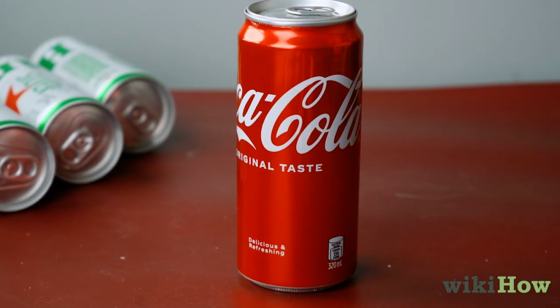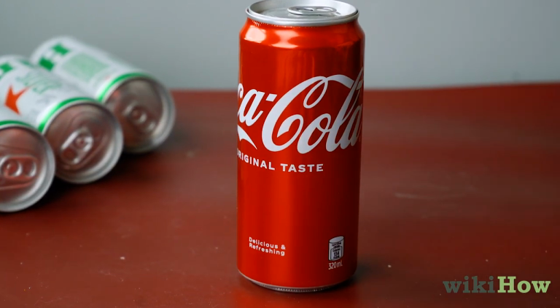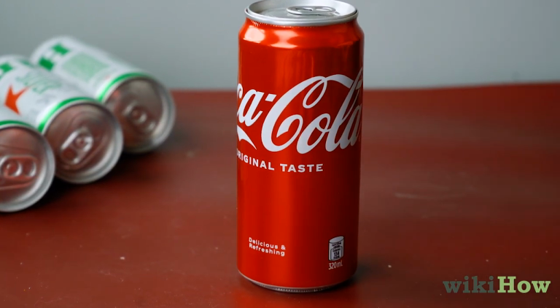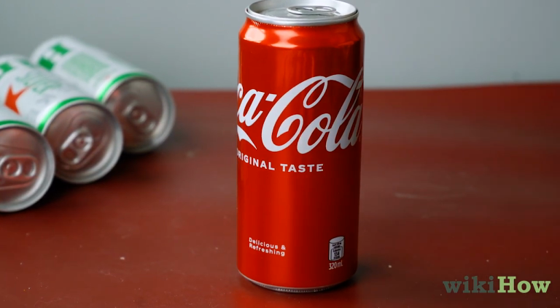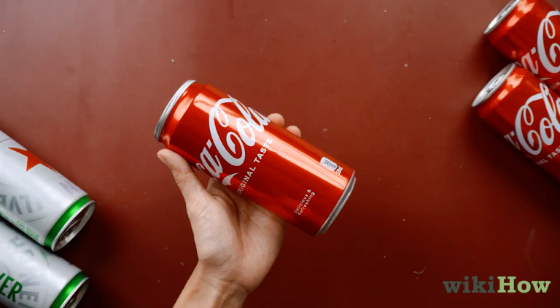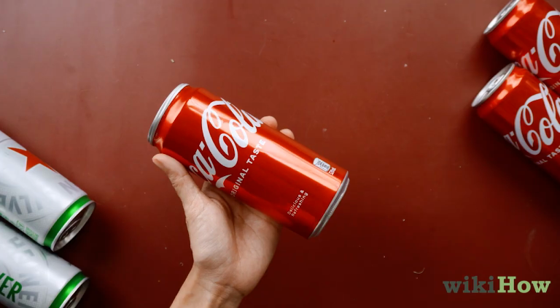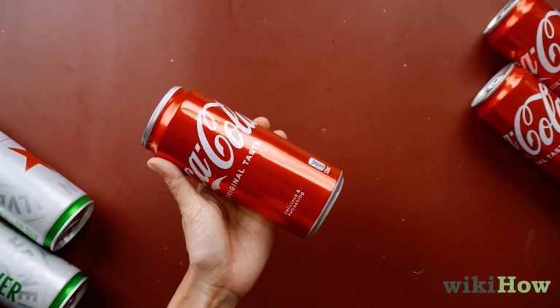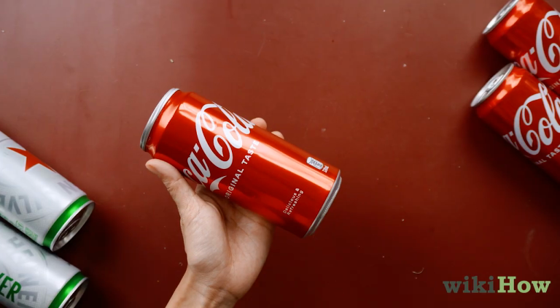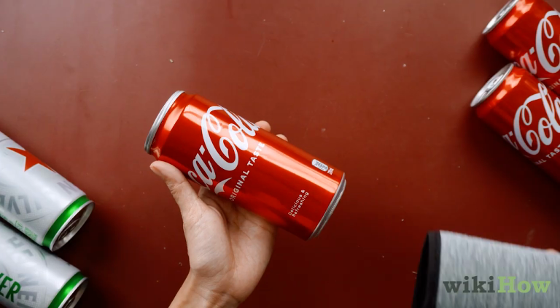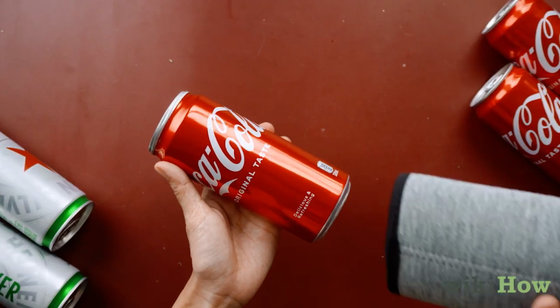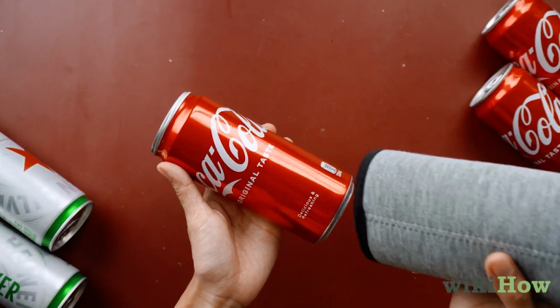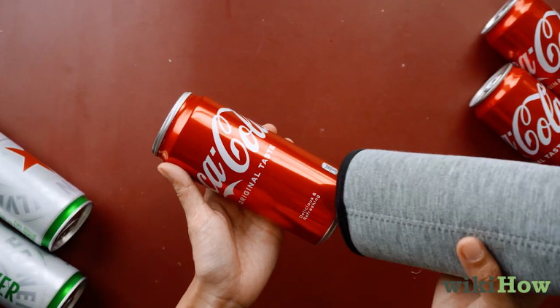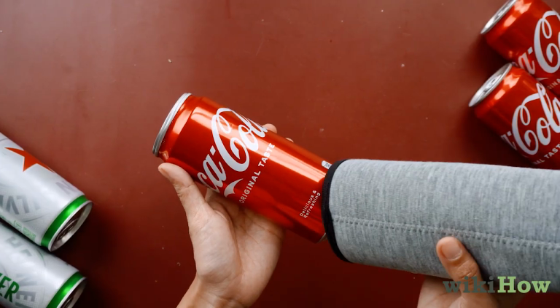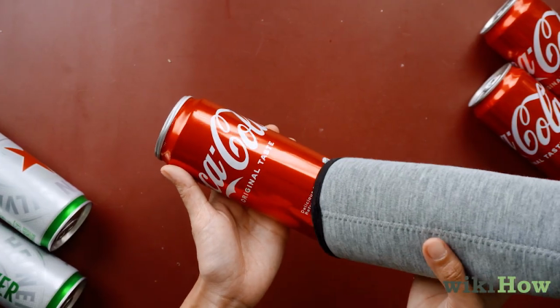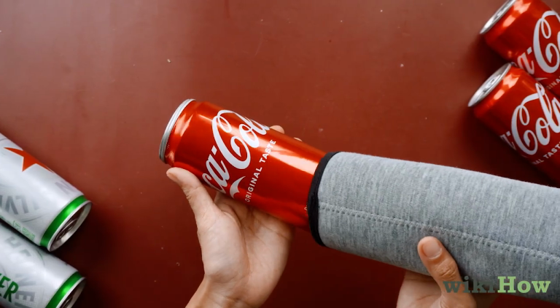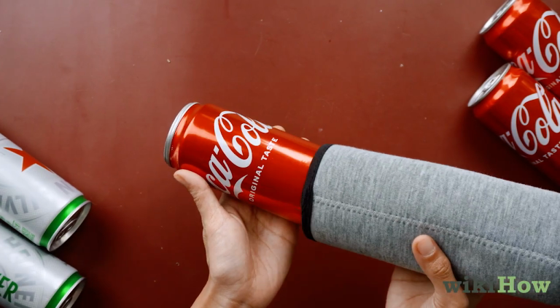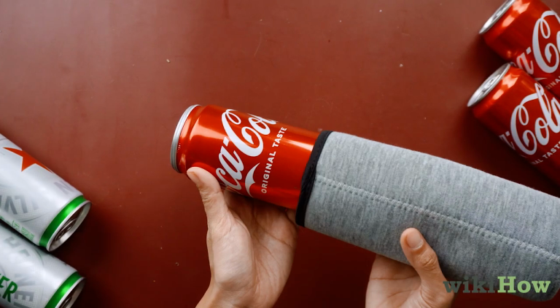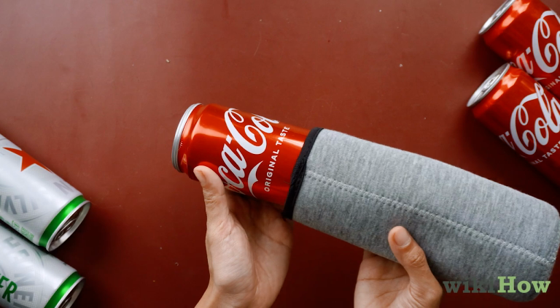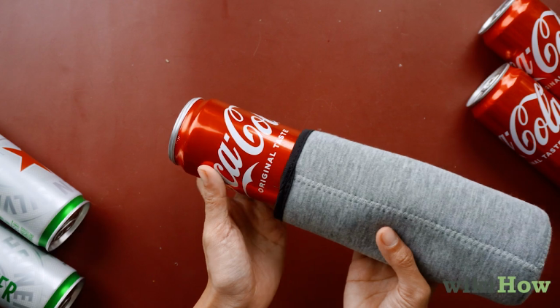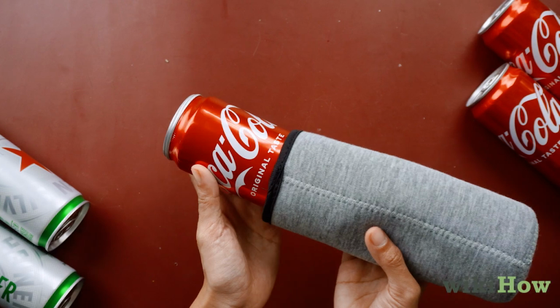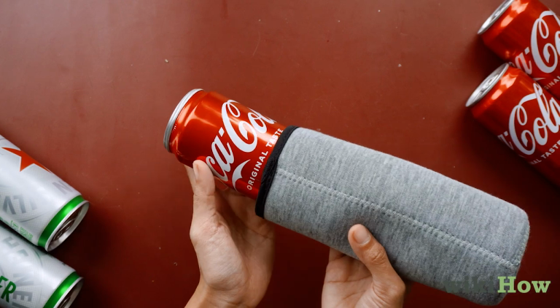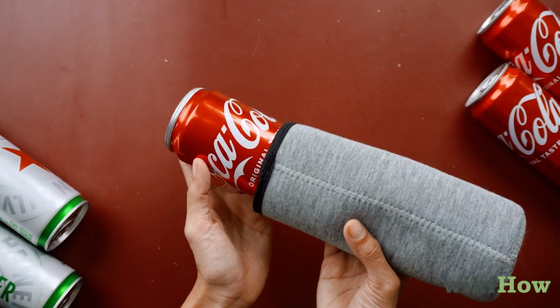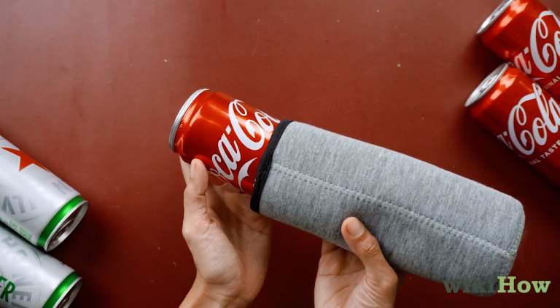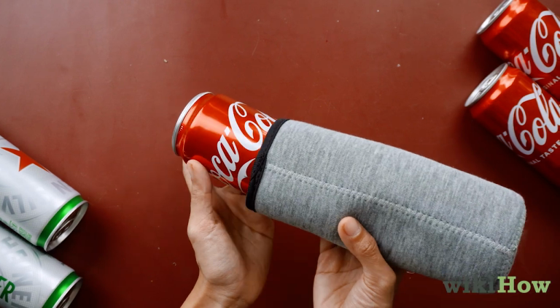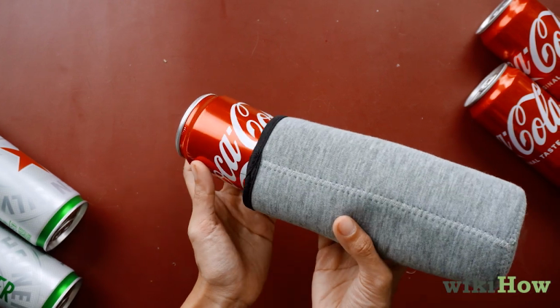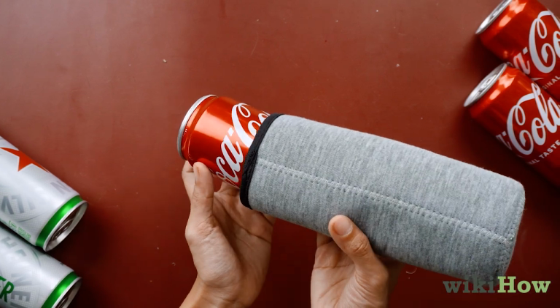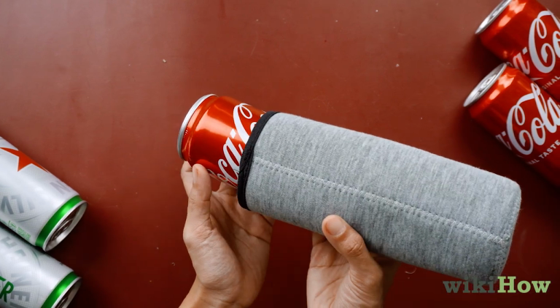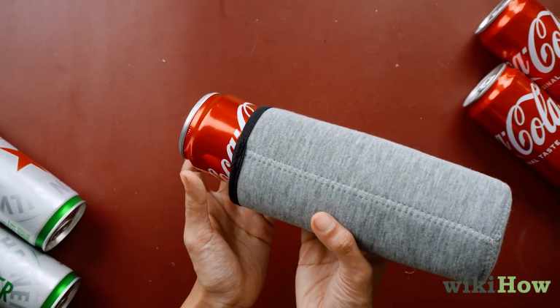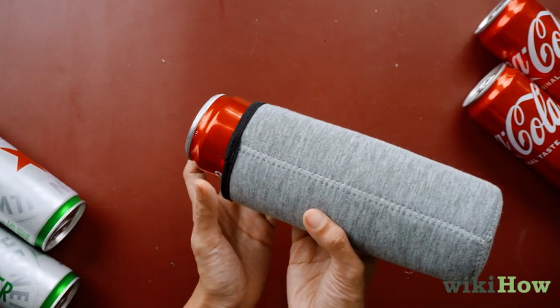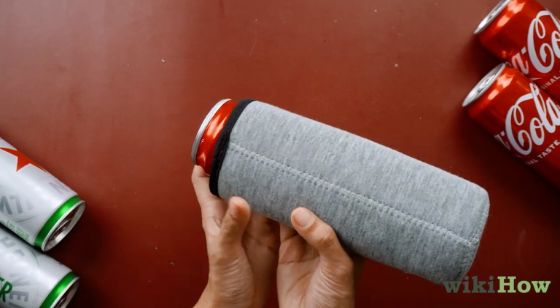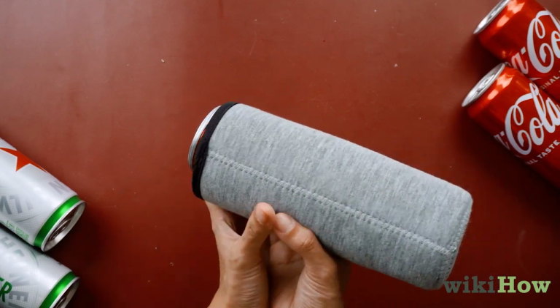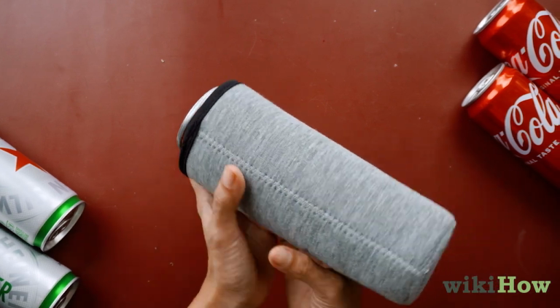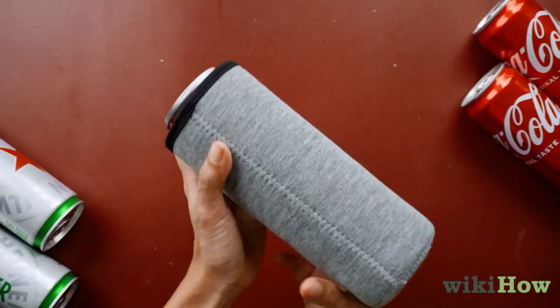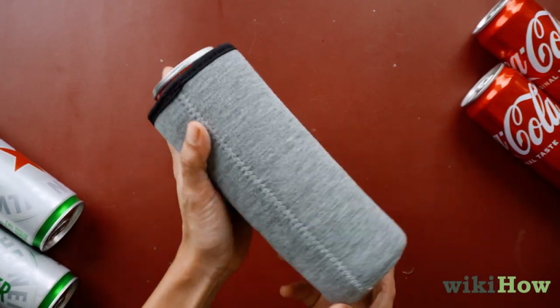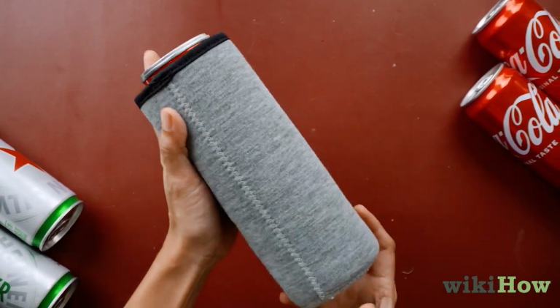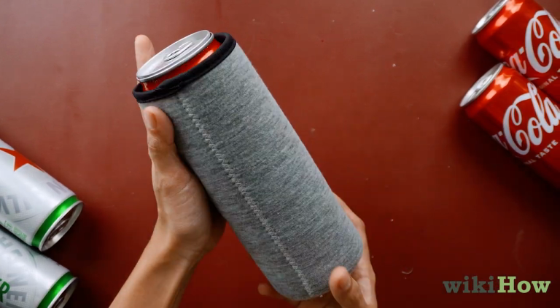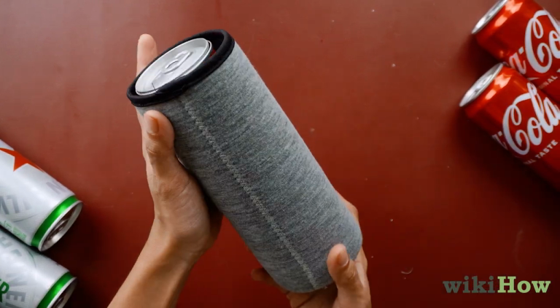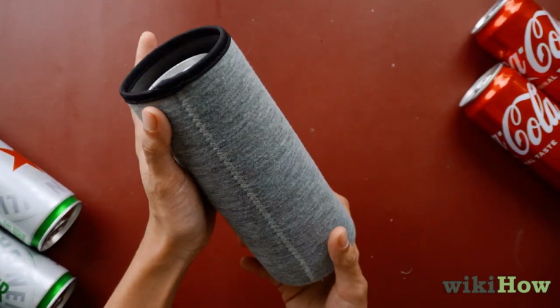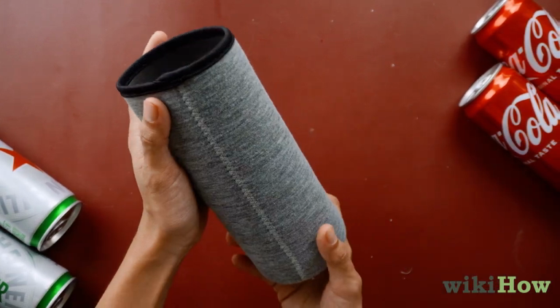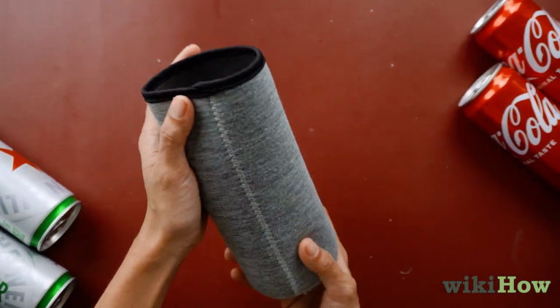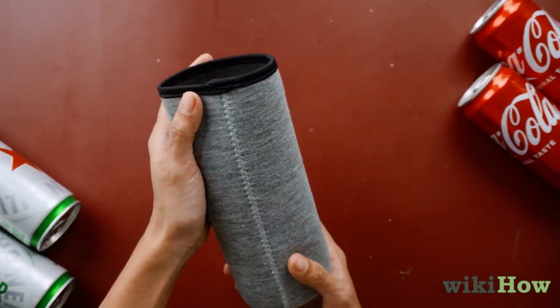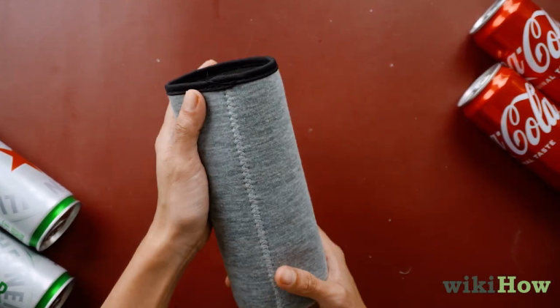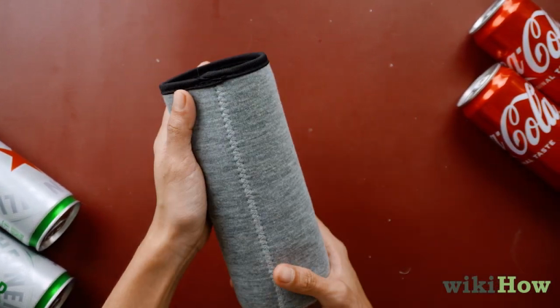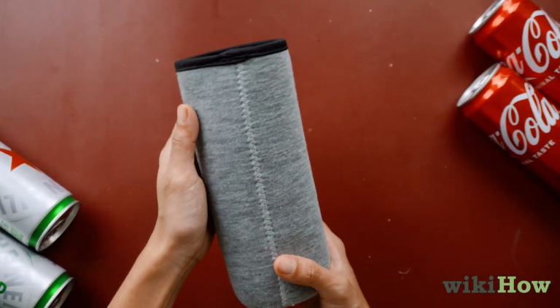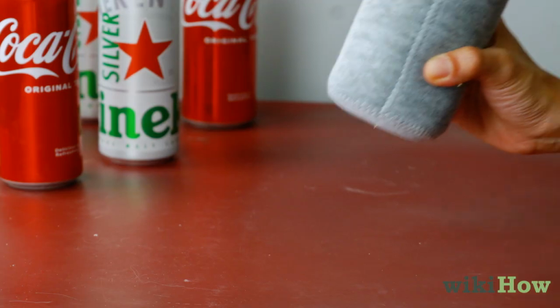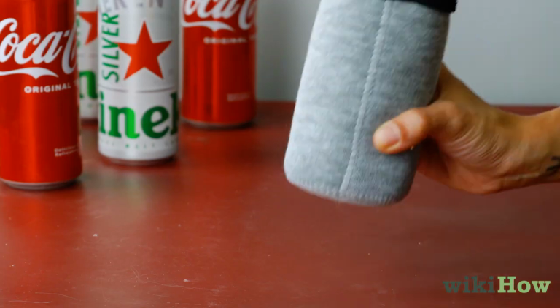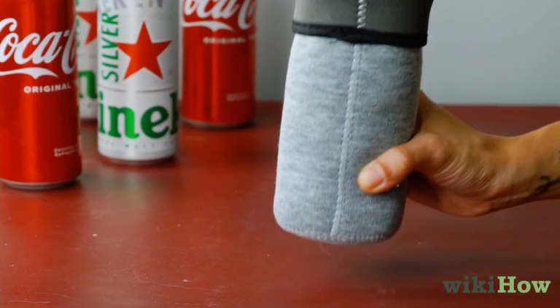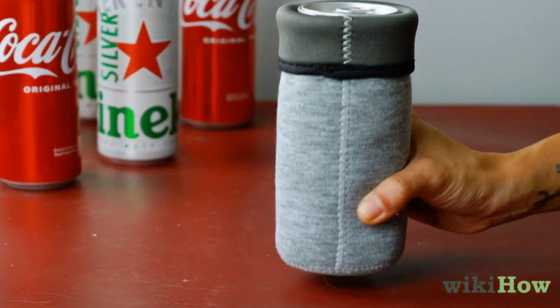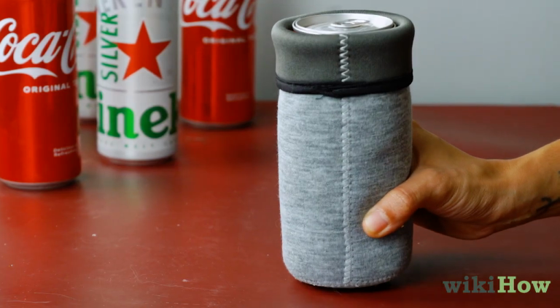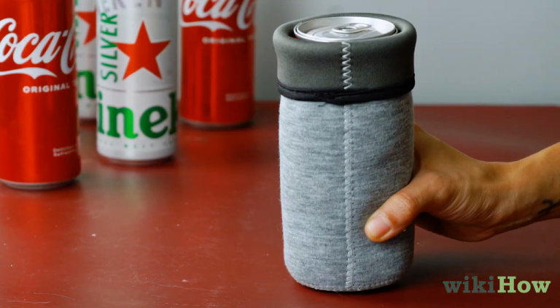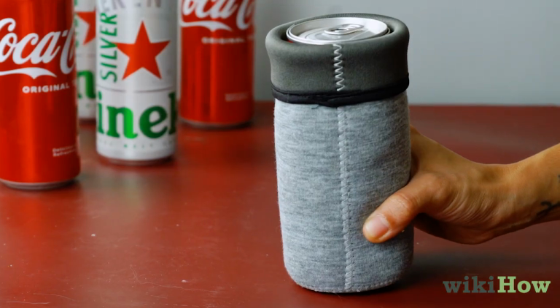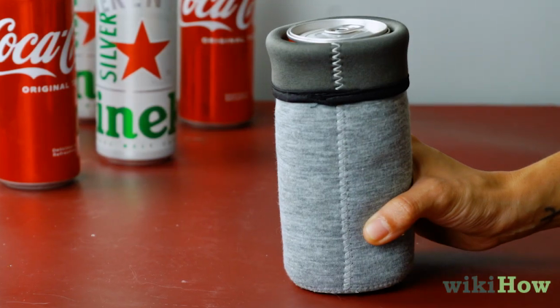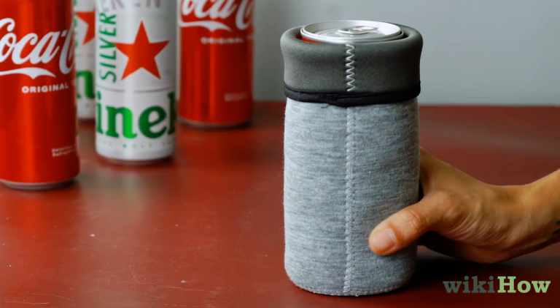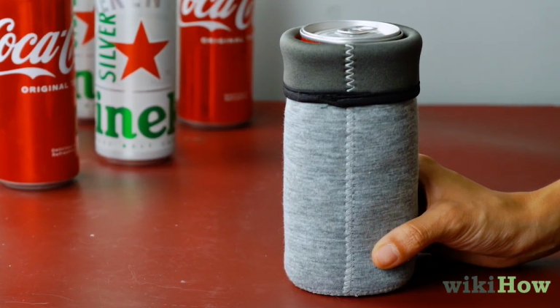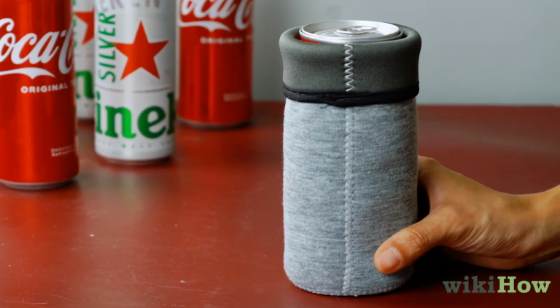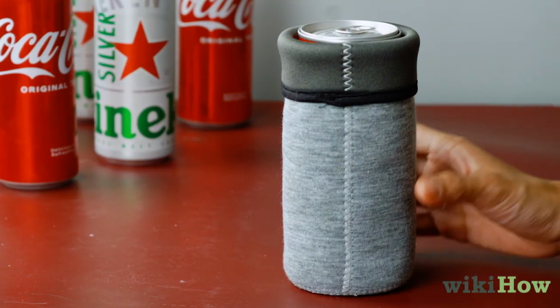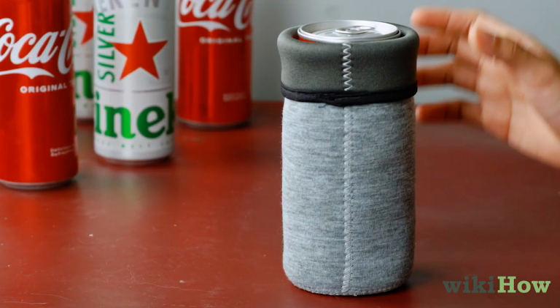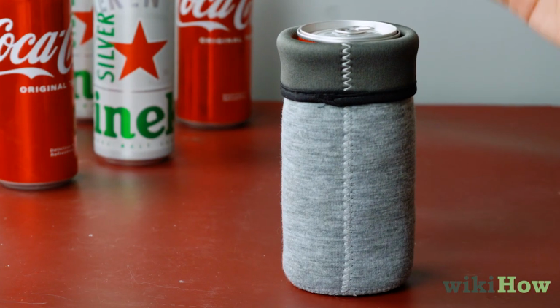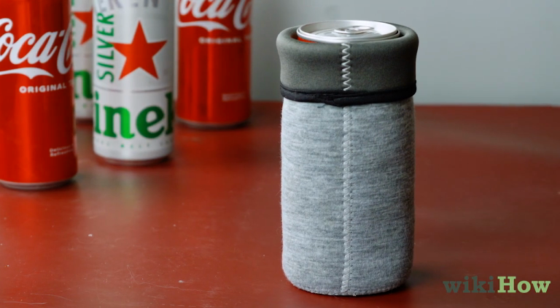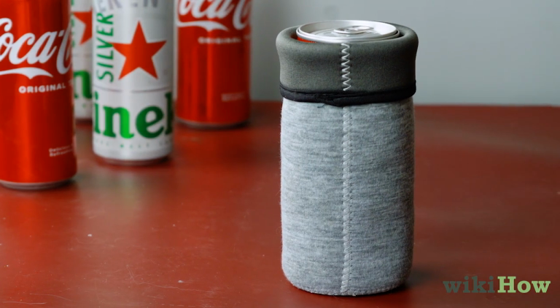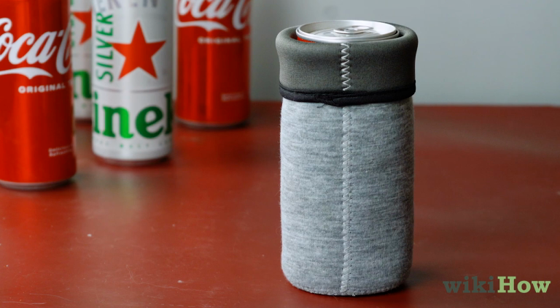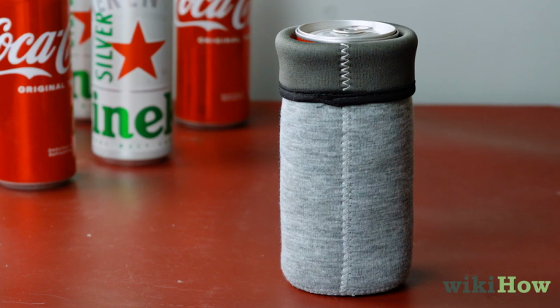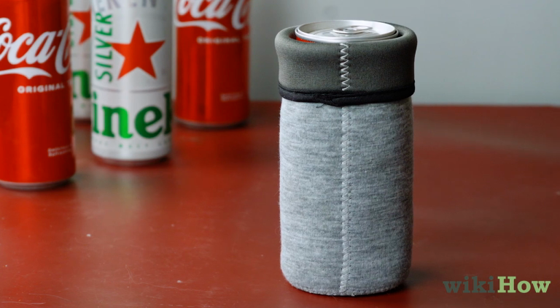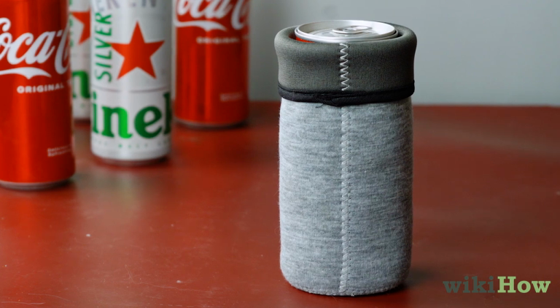If you want, put the can in a drink cozy to help hold the soda can in place and disguise your beer even more completely.